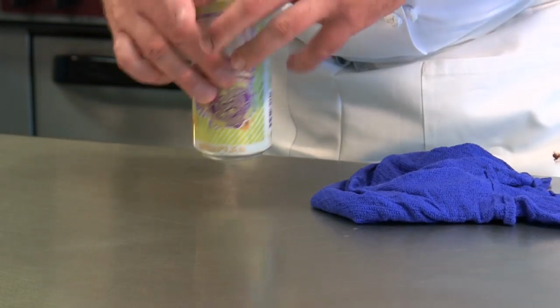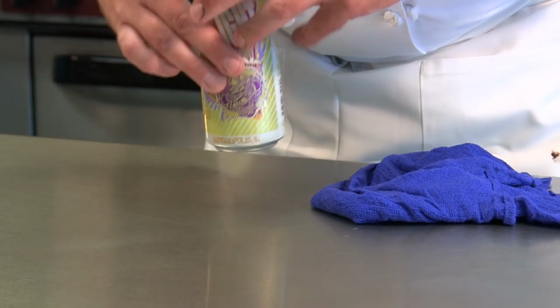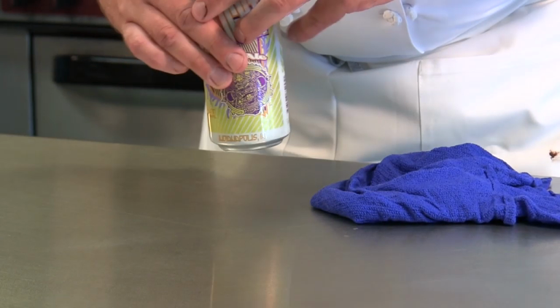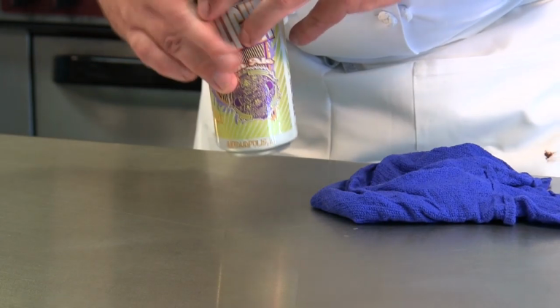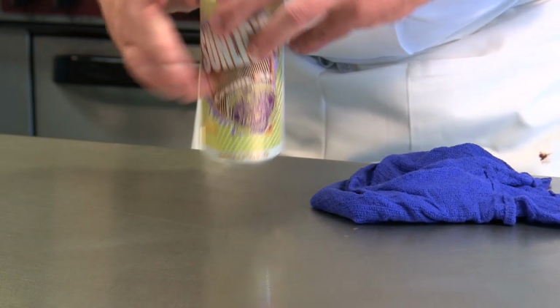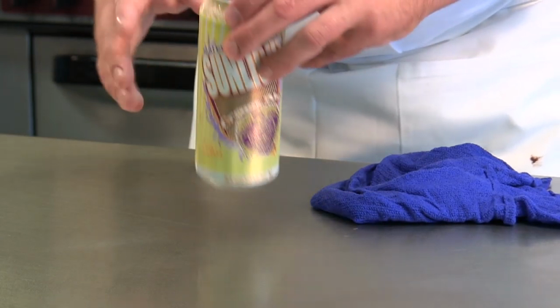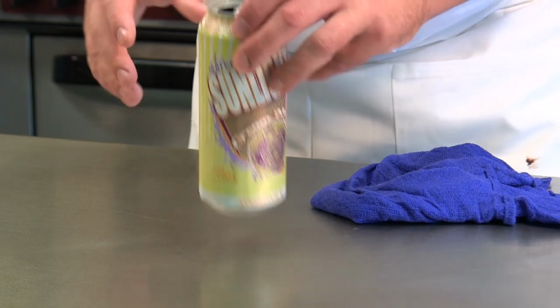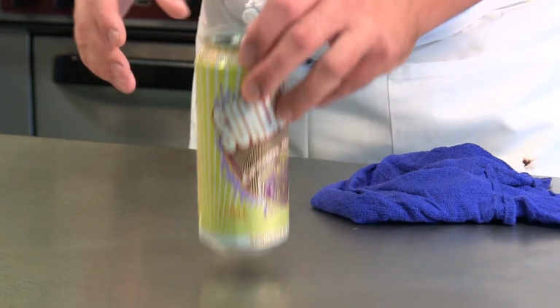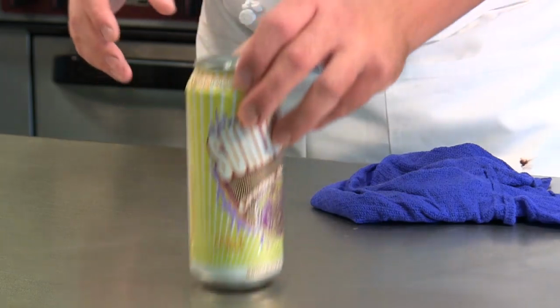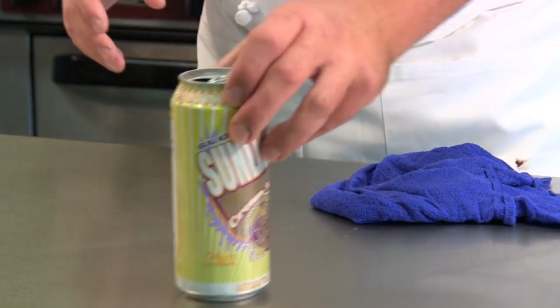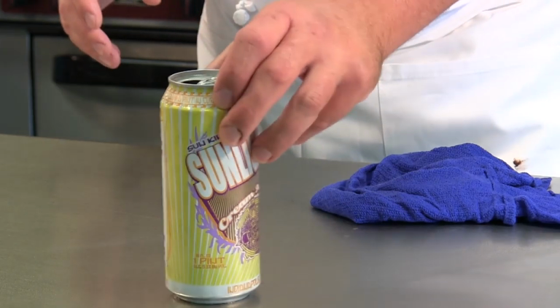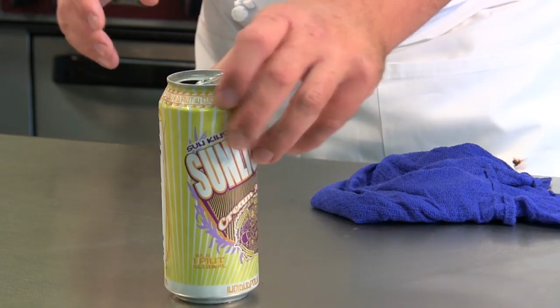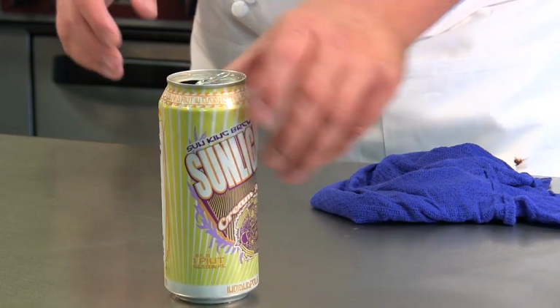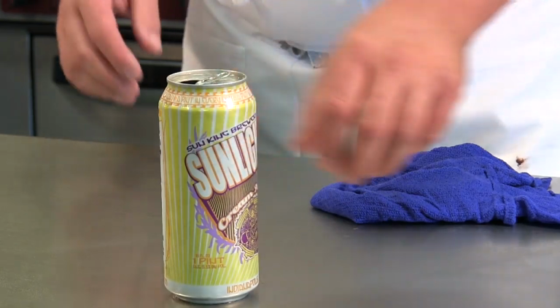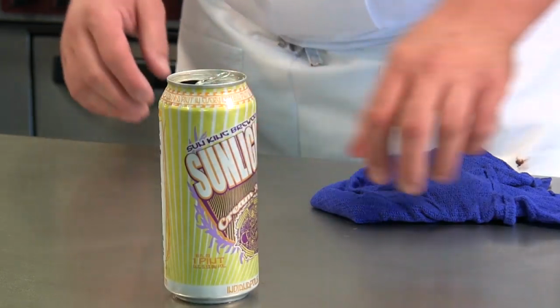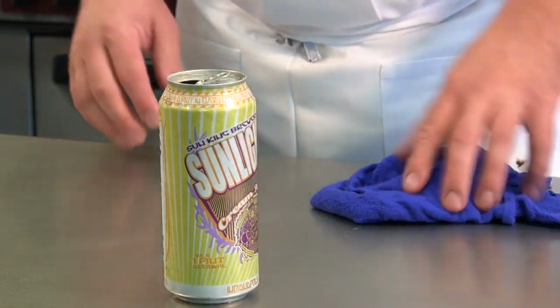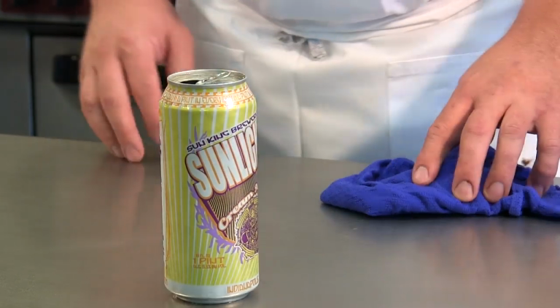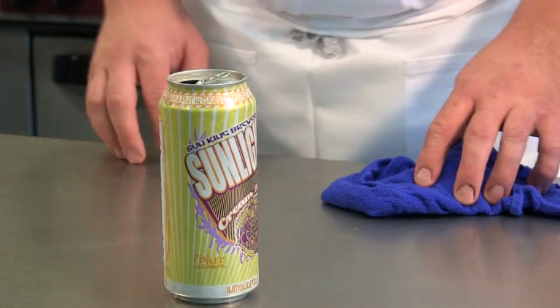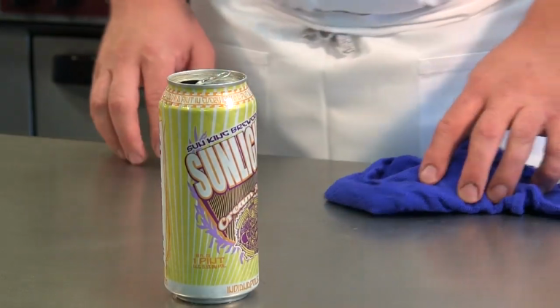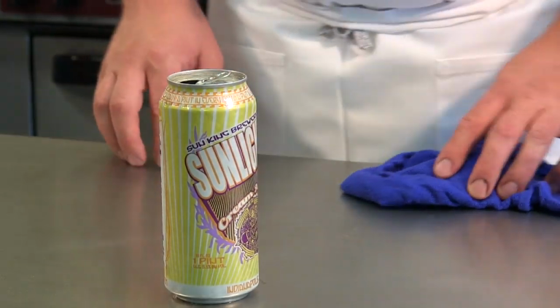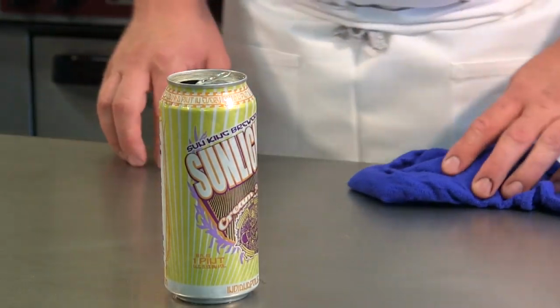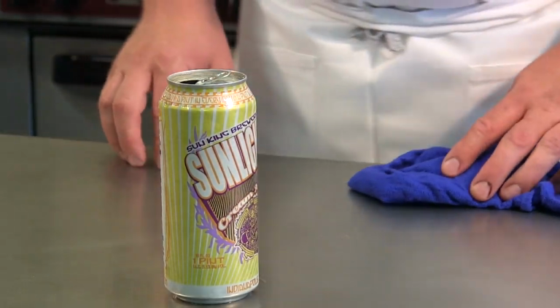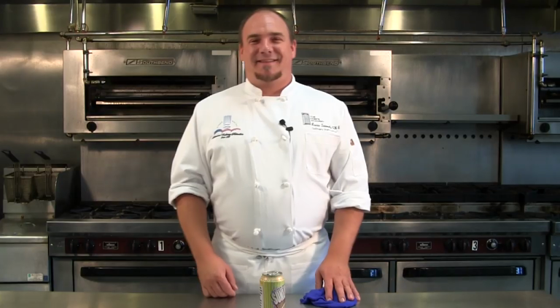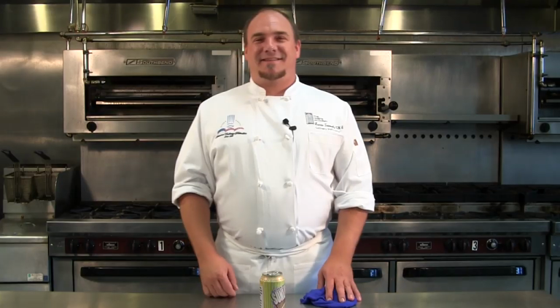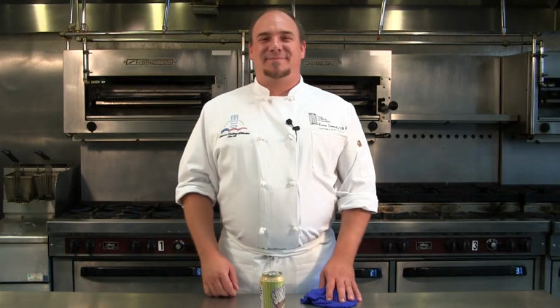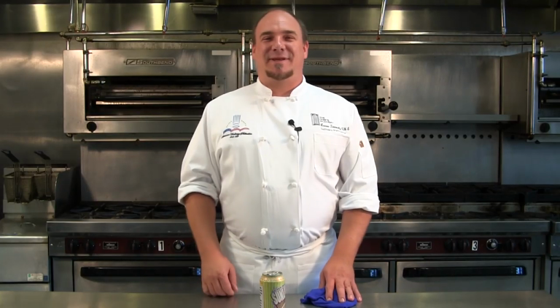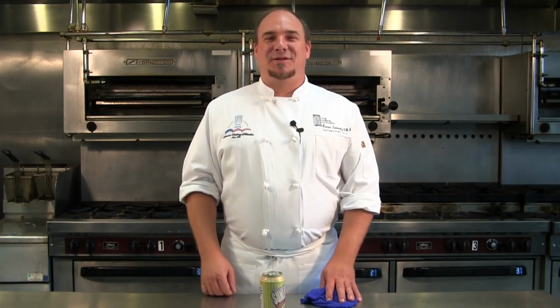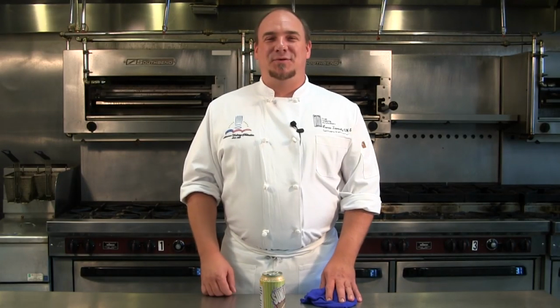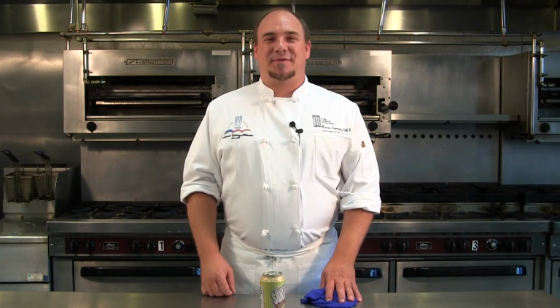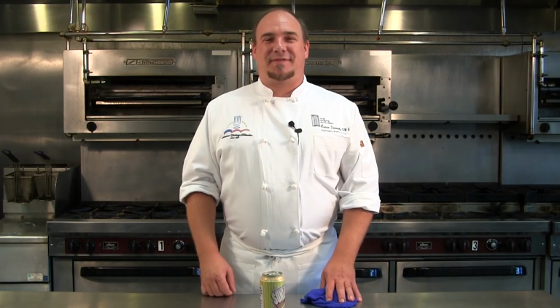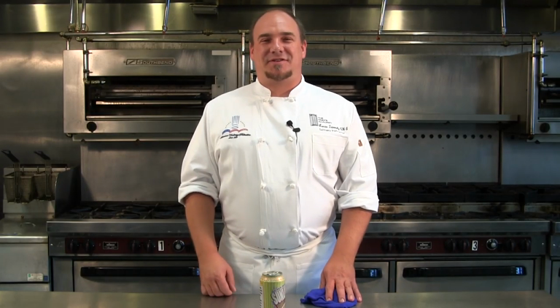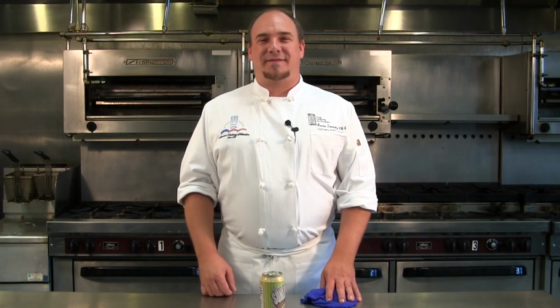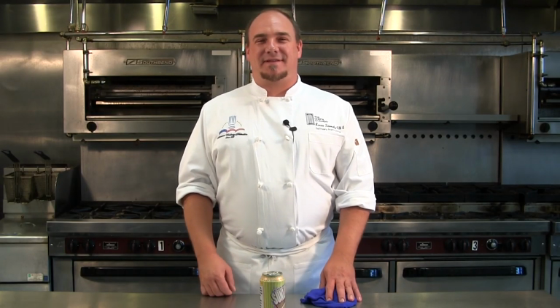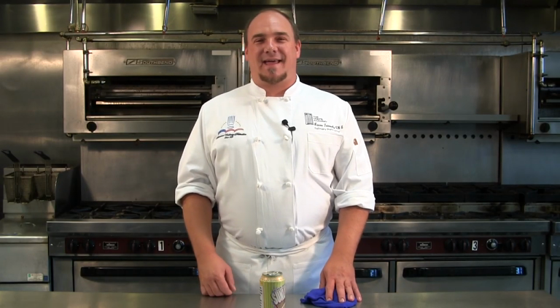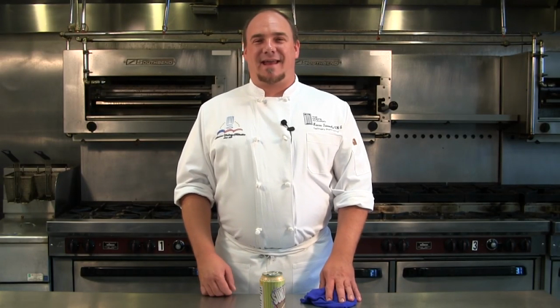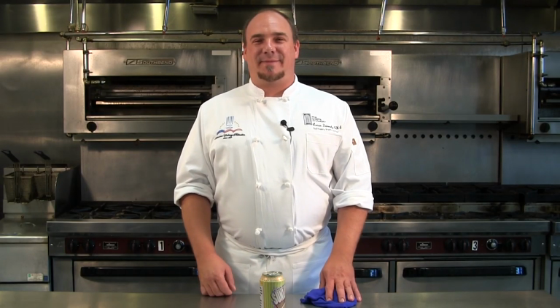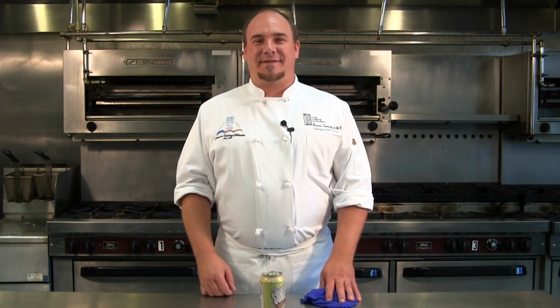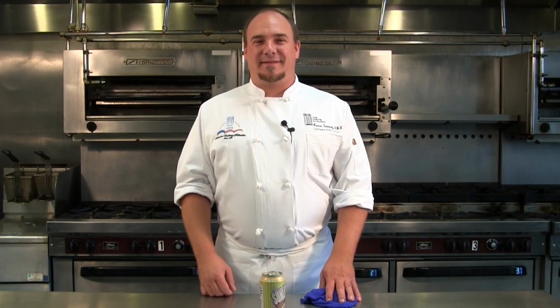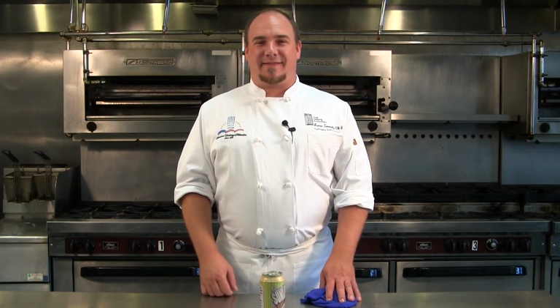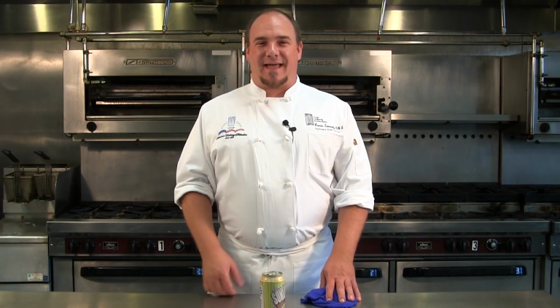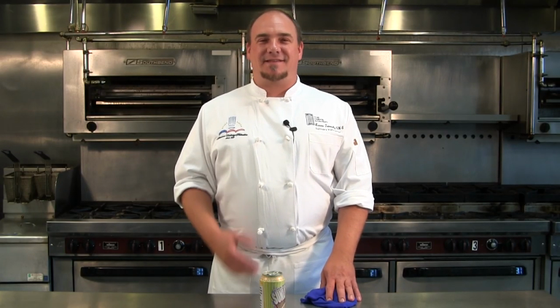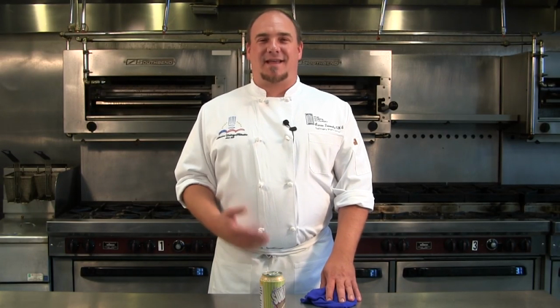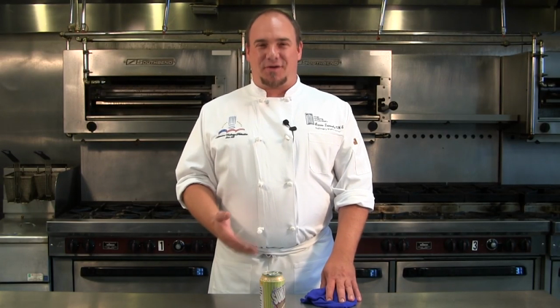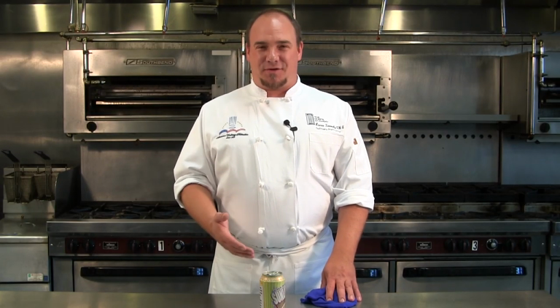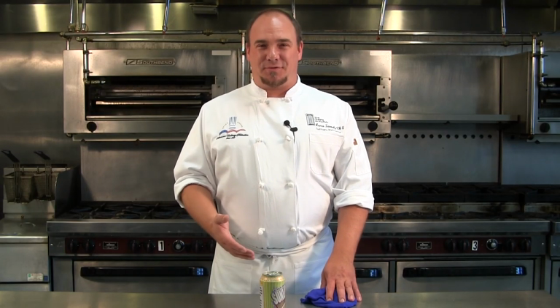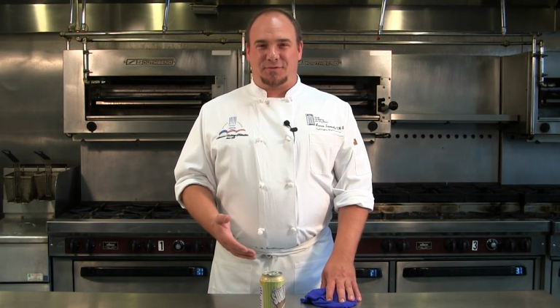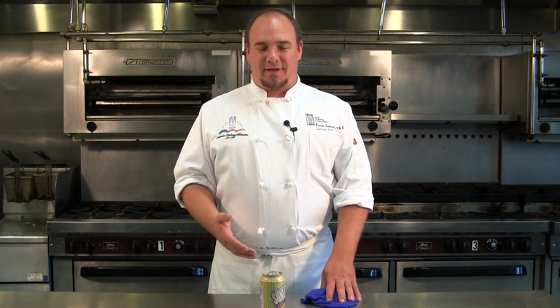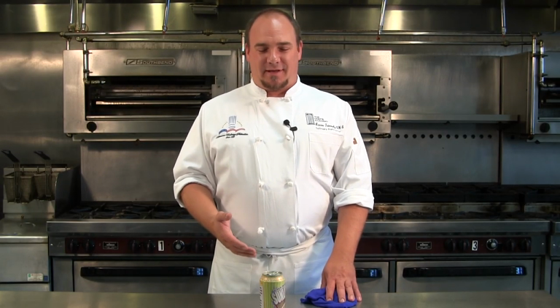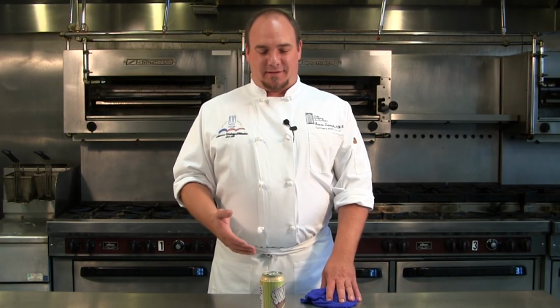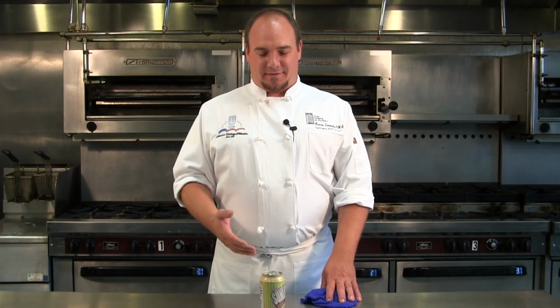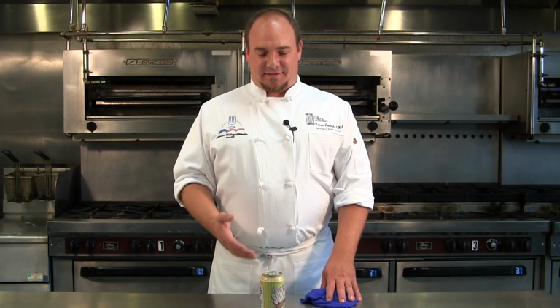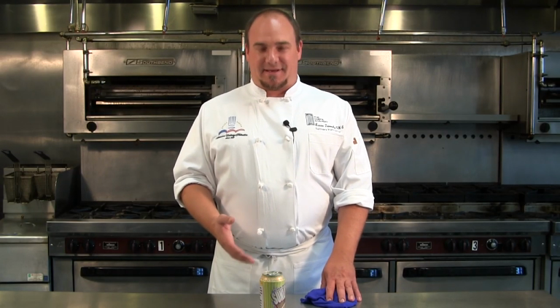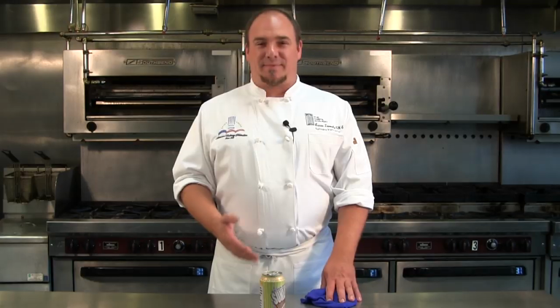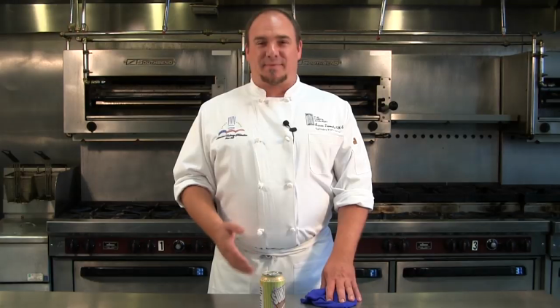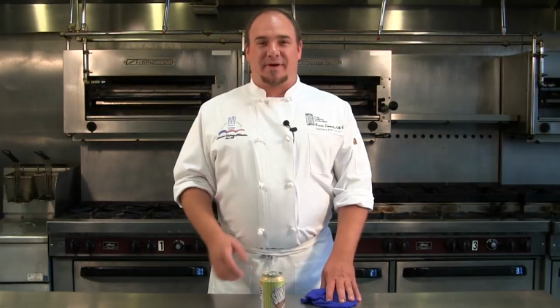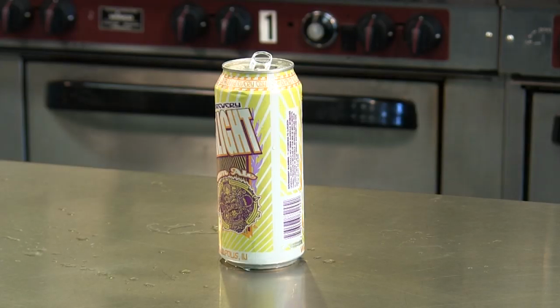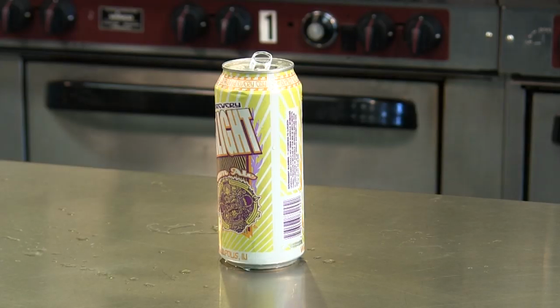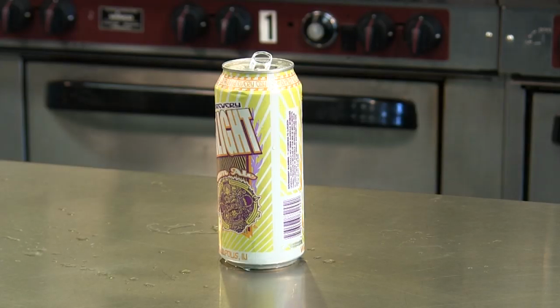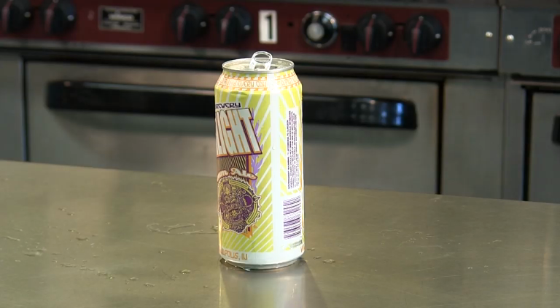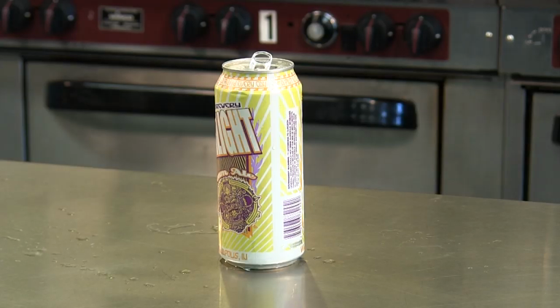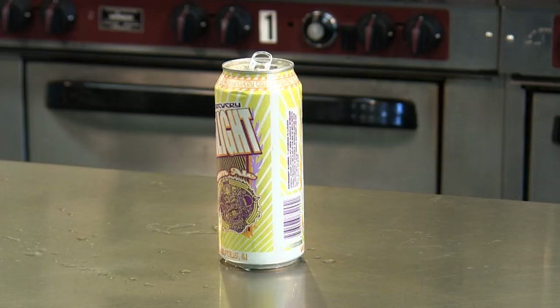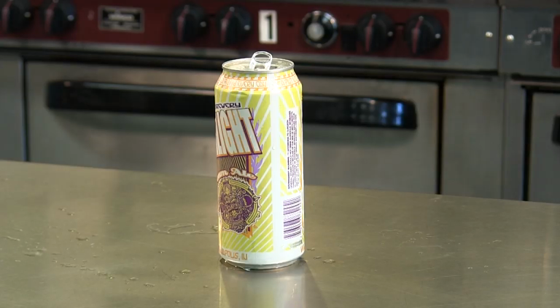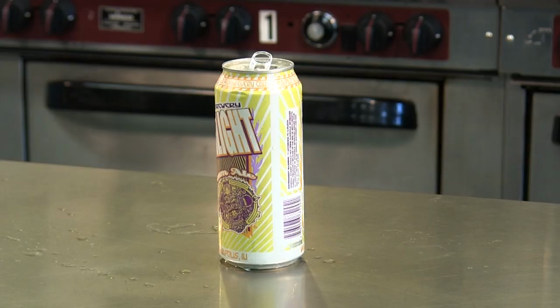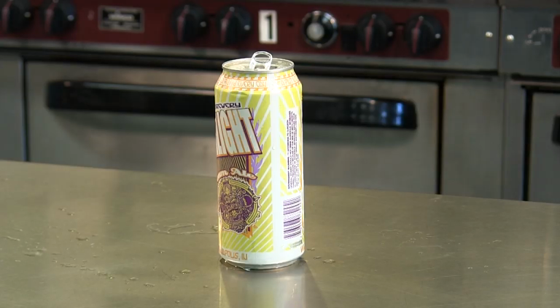Now you're in service. This has been Luke with the Chef's Academy and that's how you stop a beer can from overflowing.